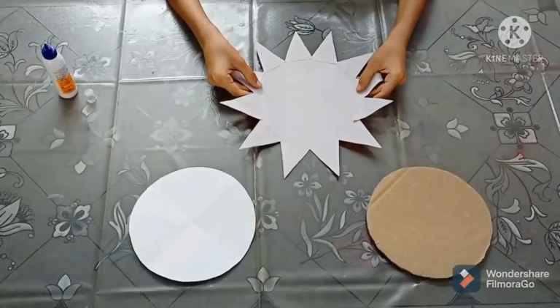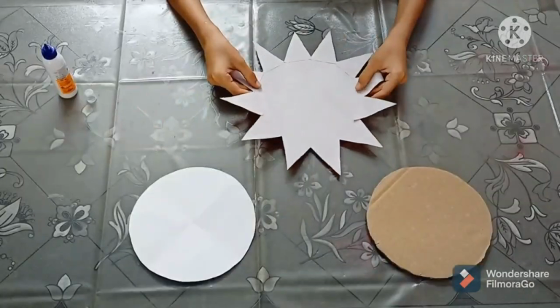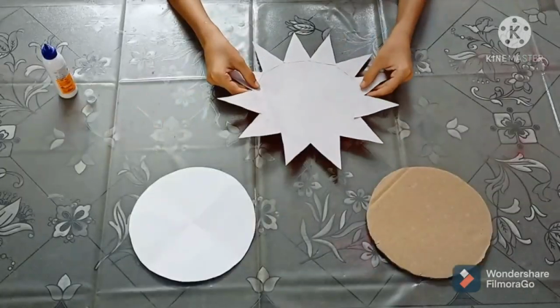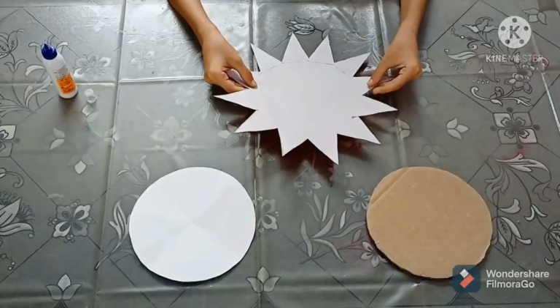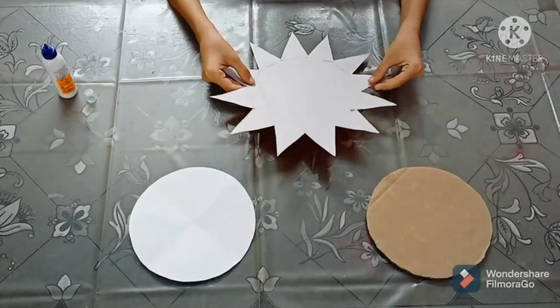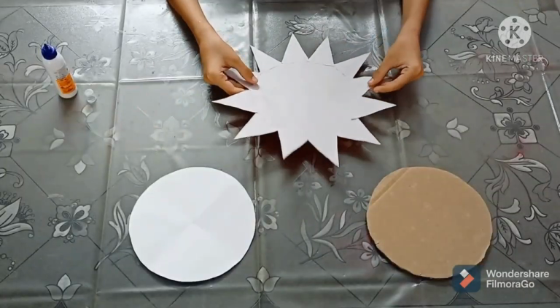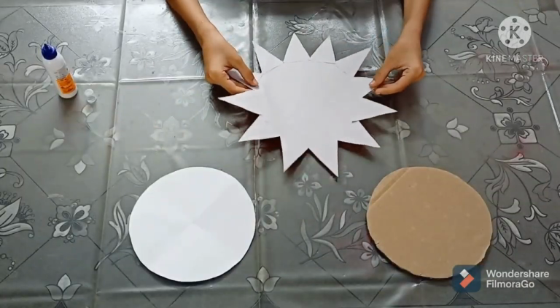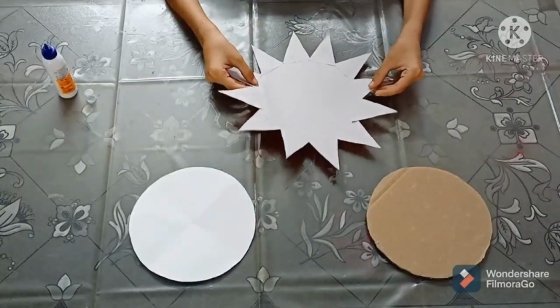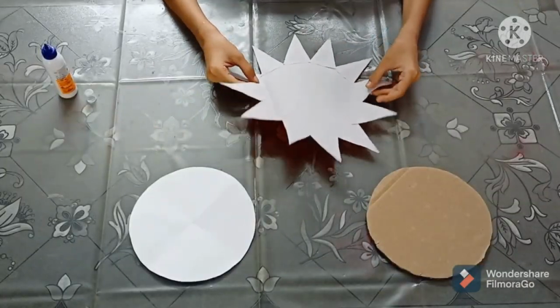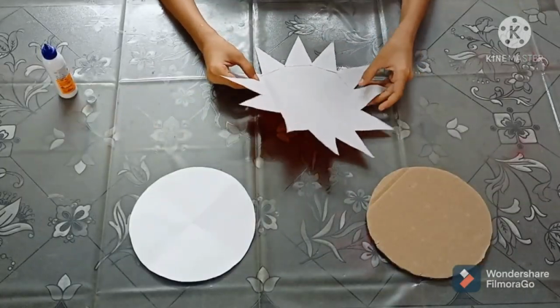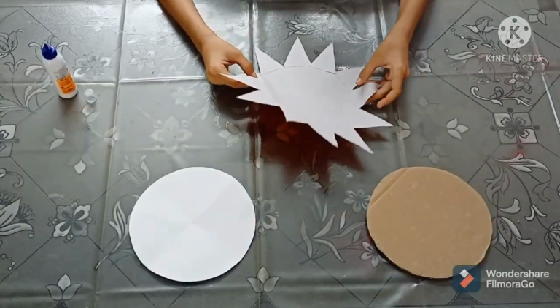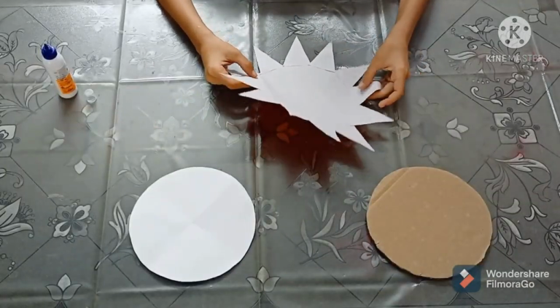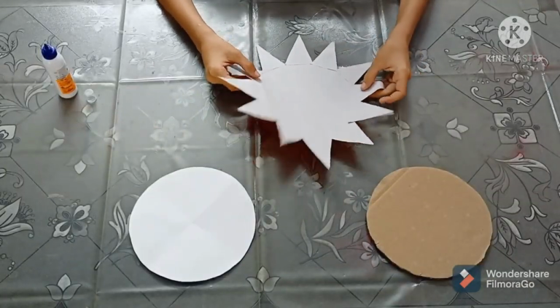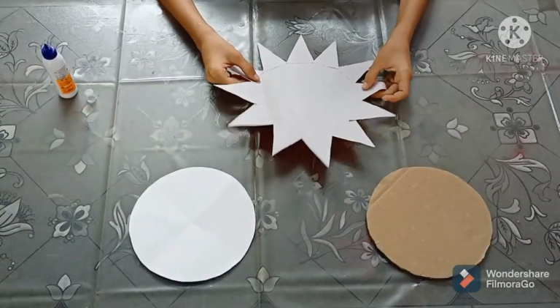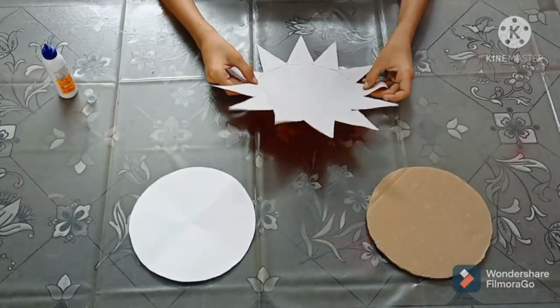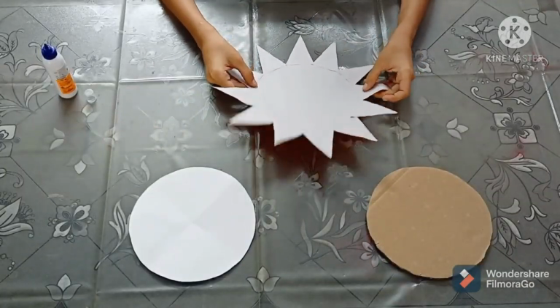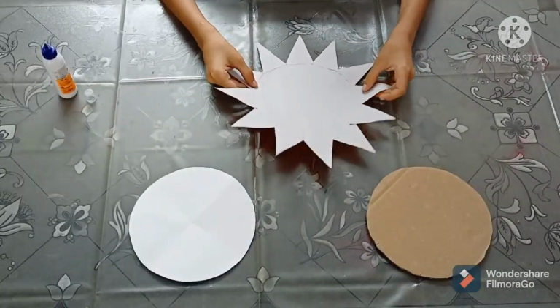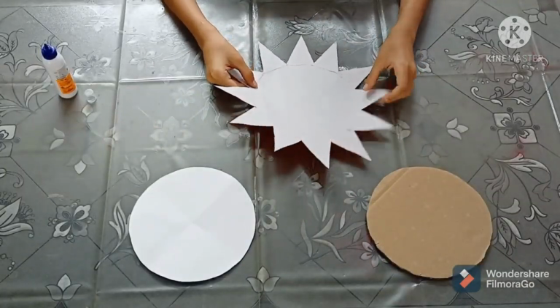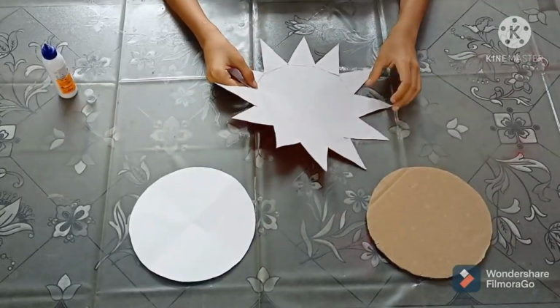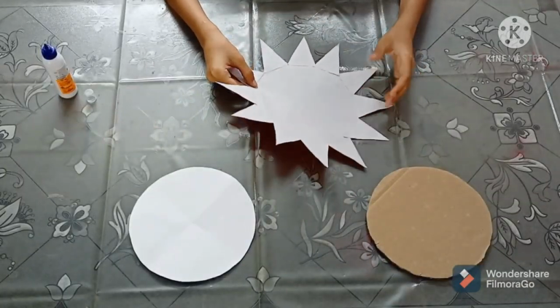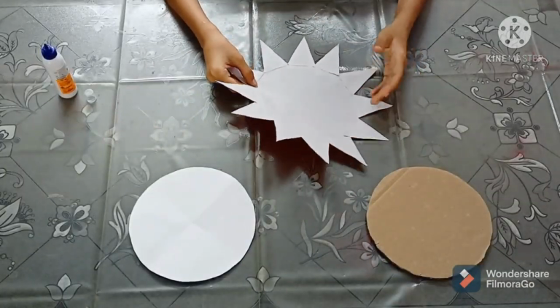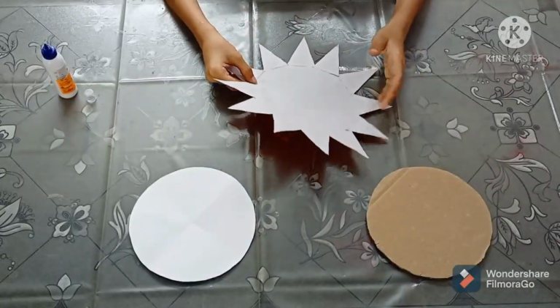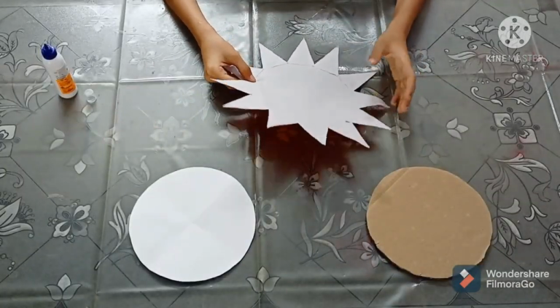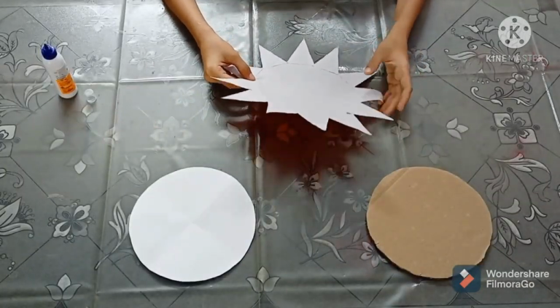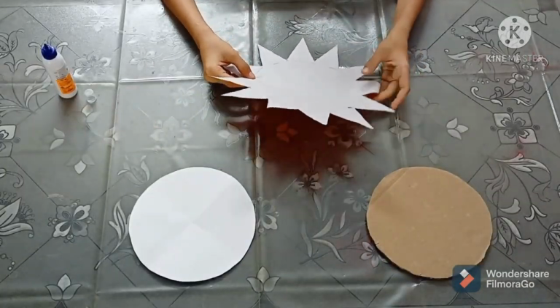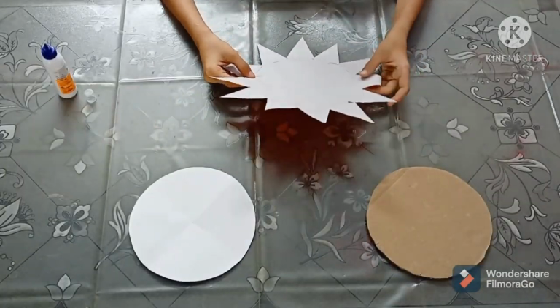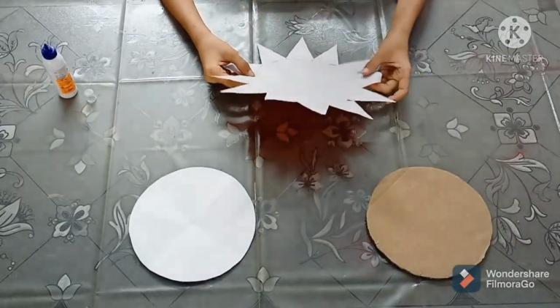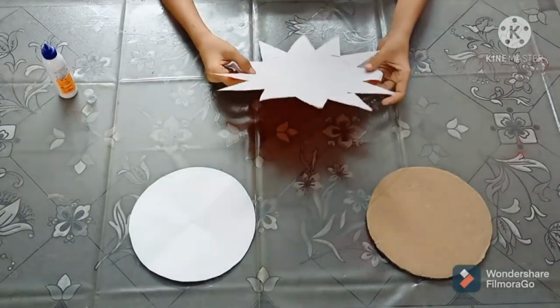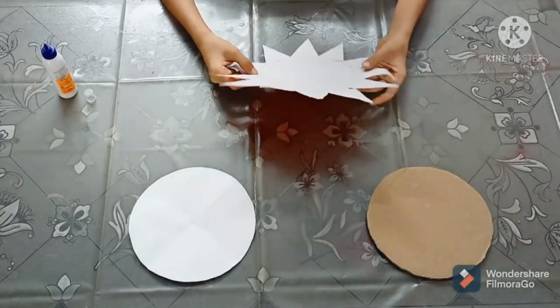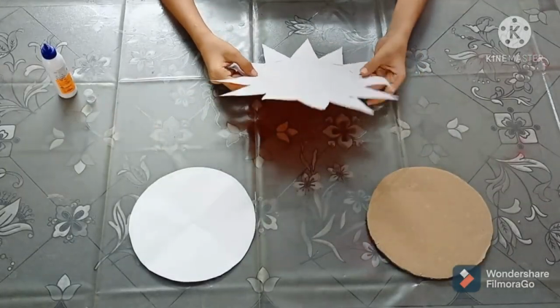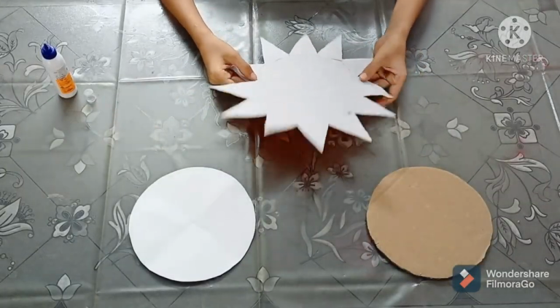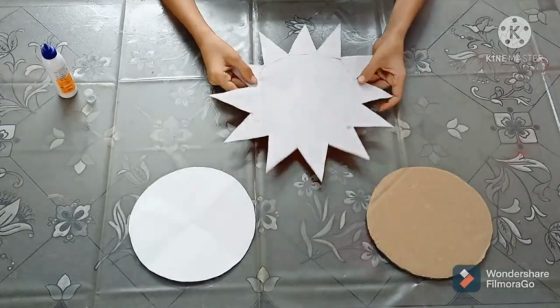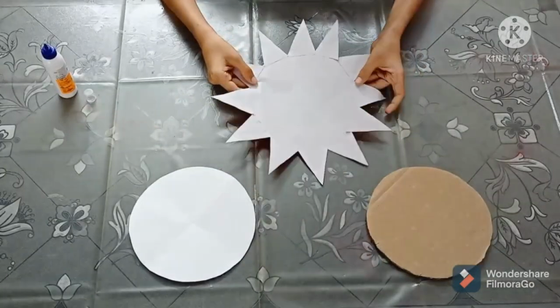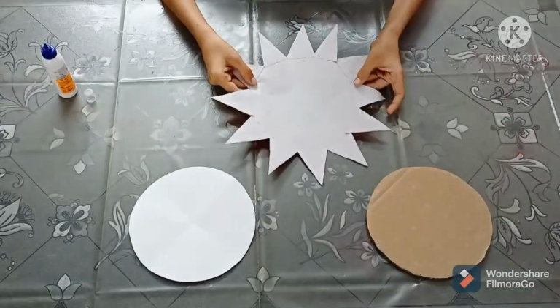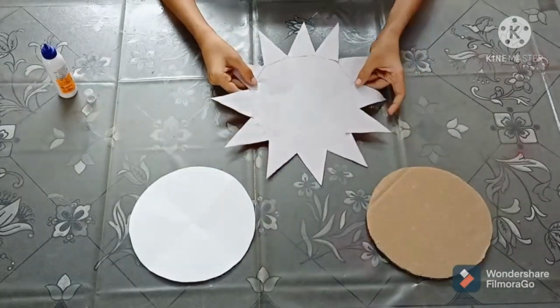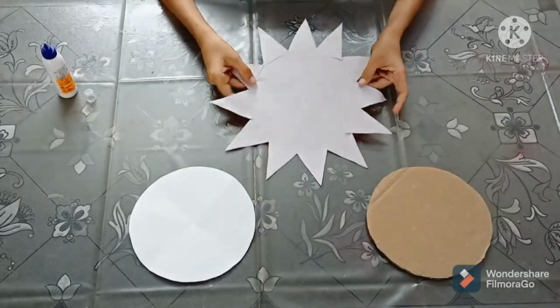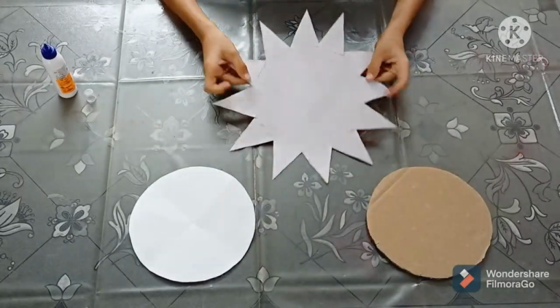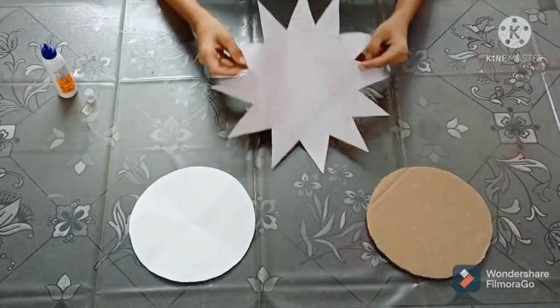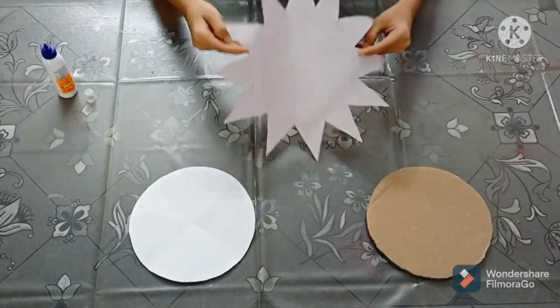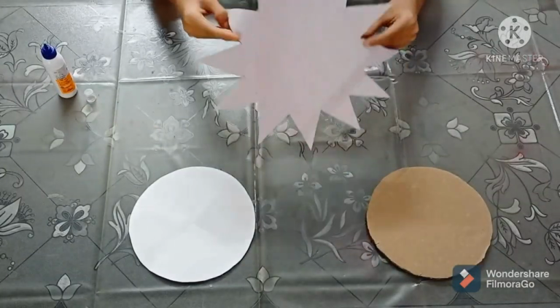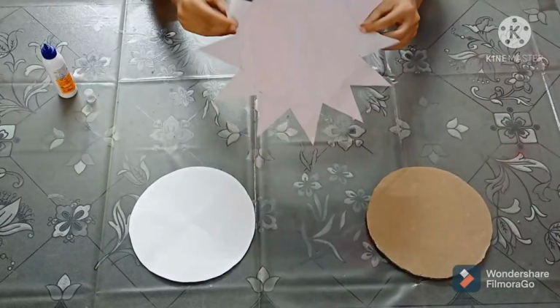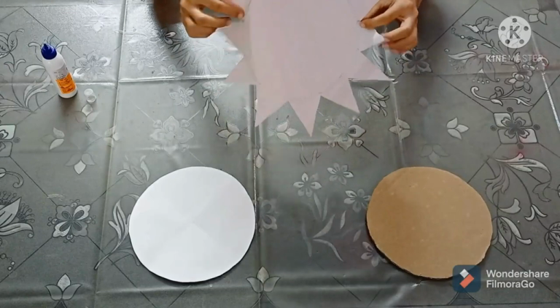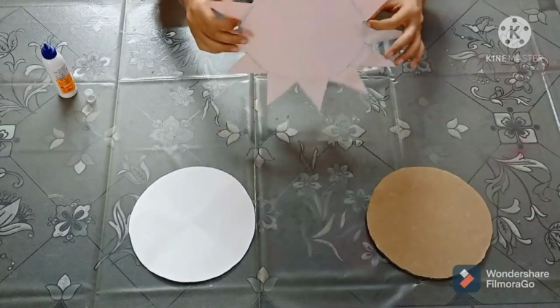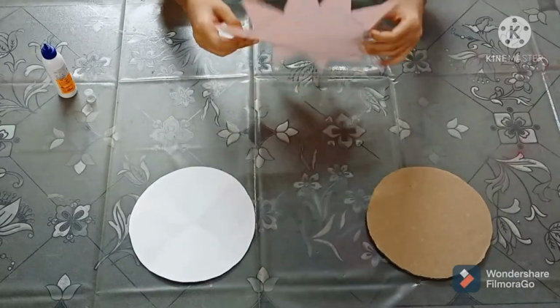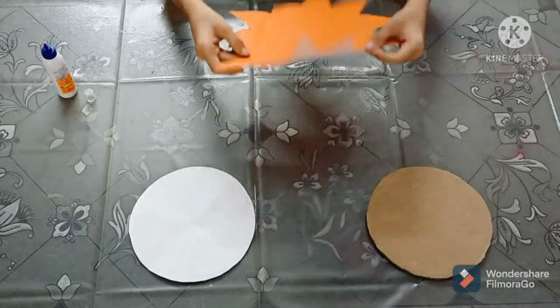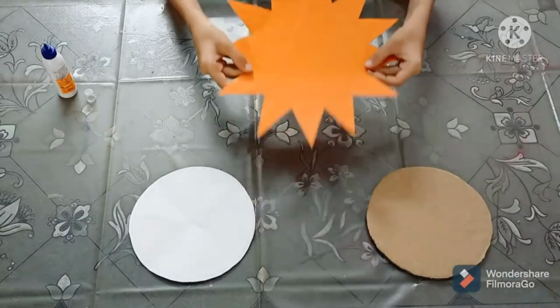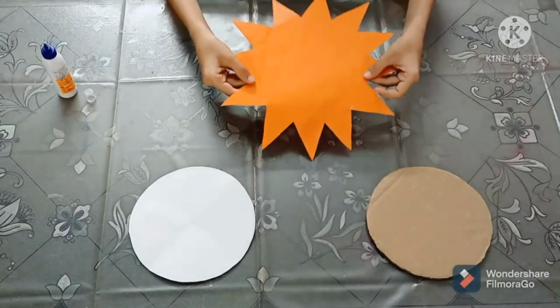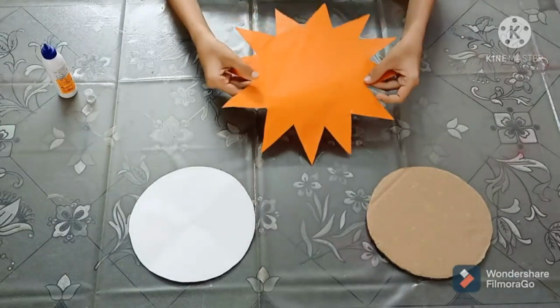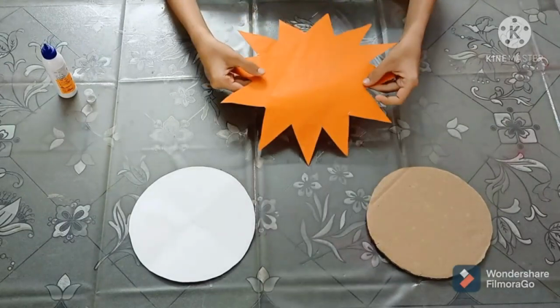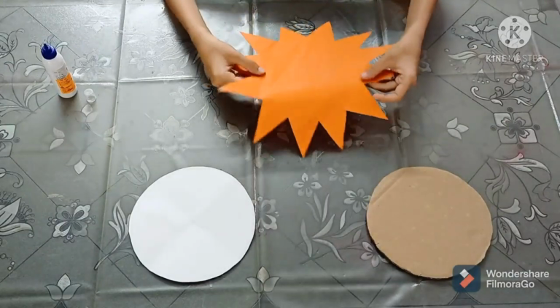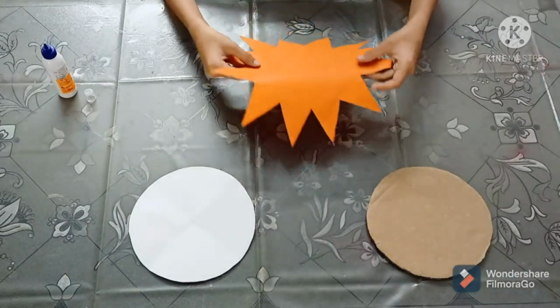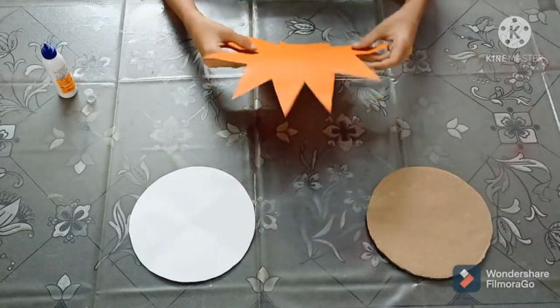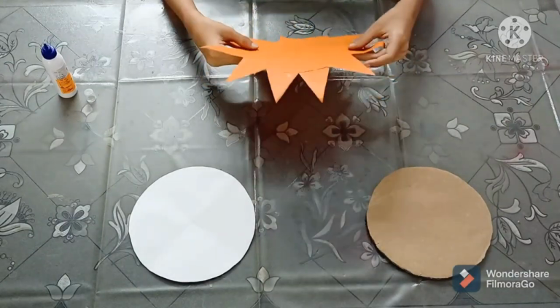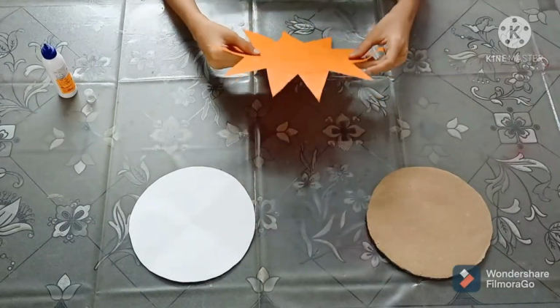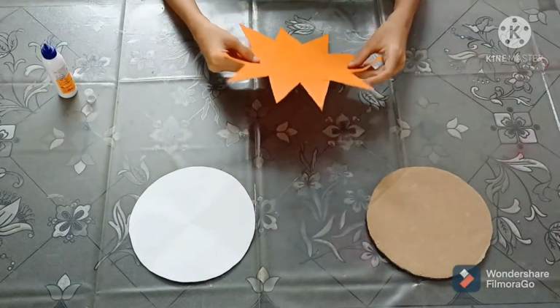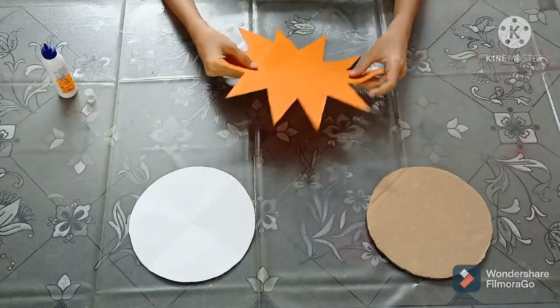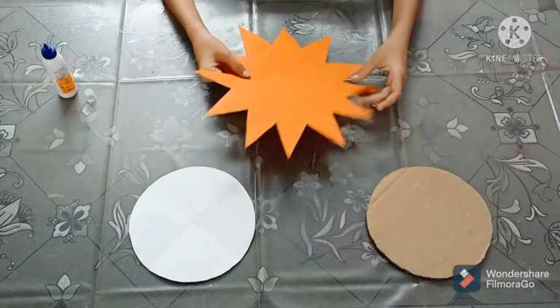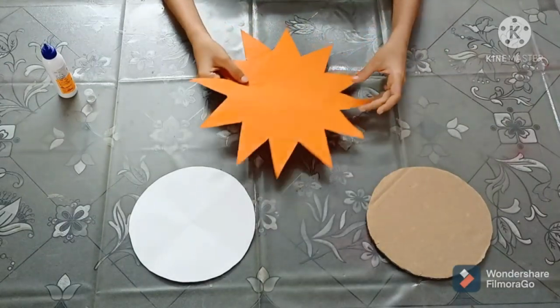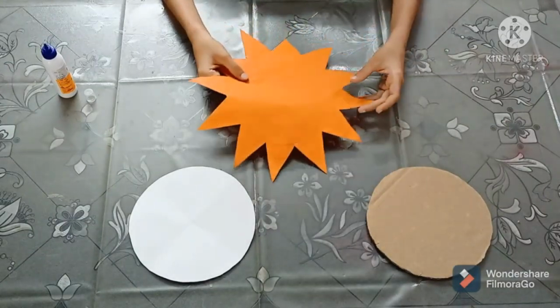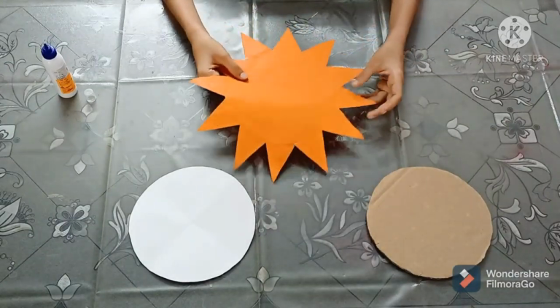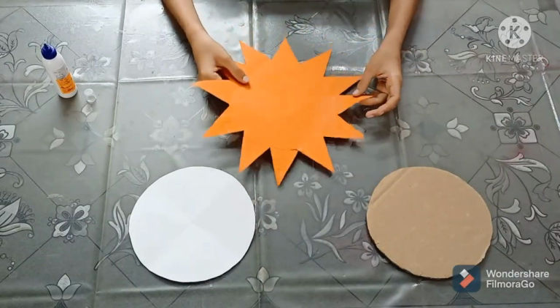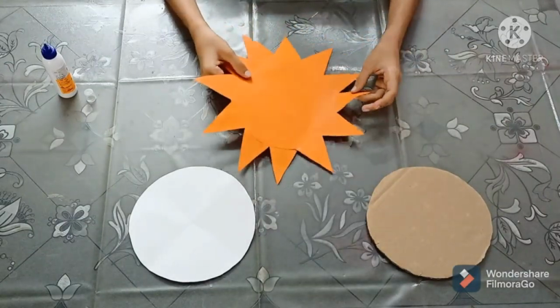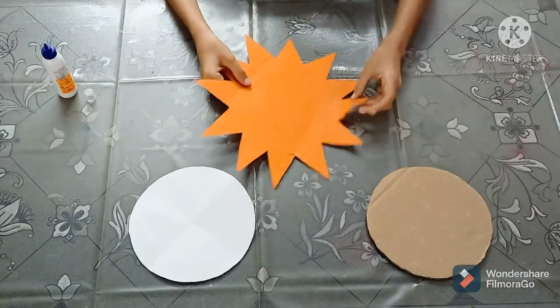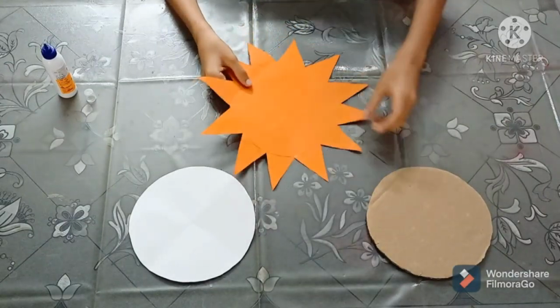As you can see, I have pasted these triangles on this circle. Now let's move to the next step.